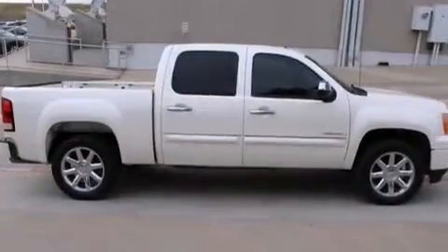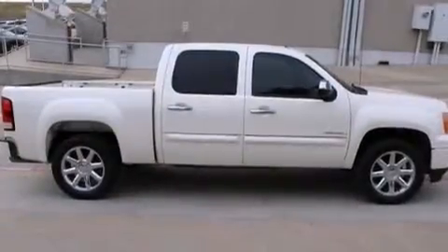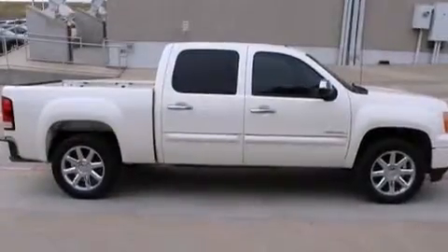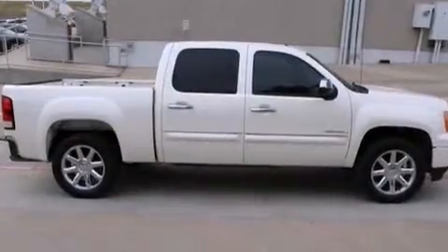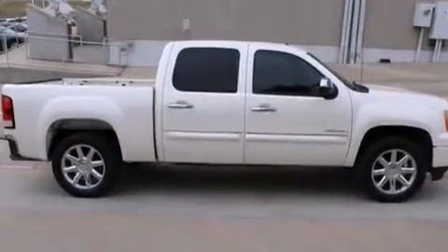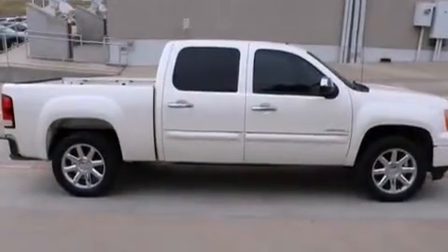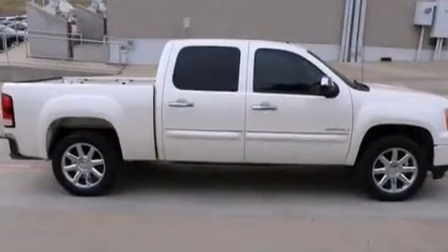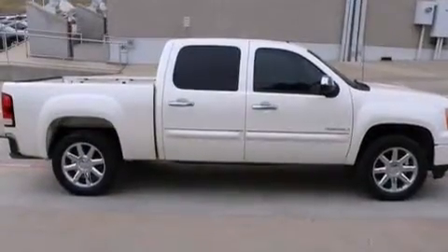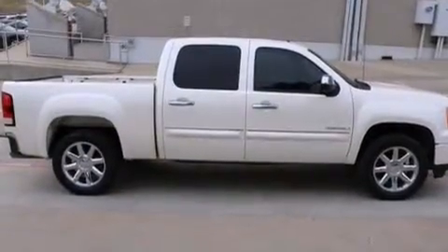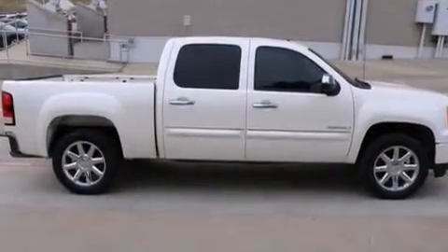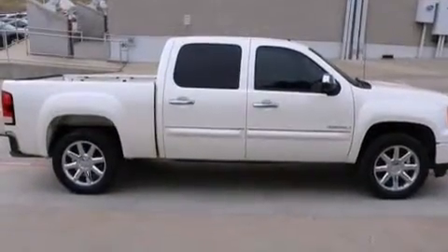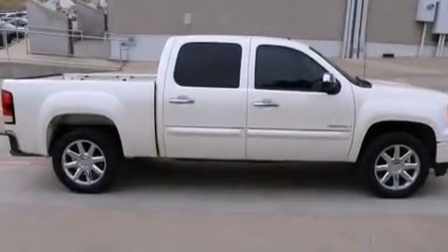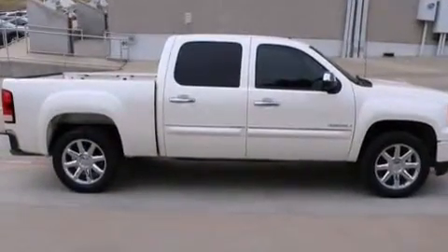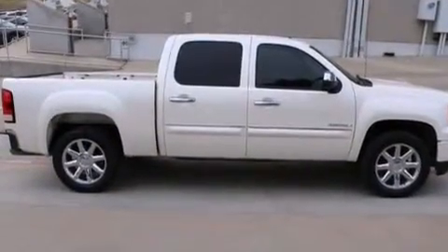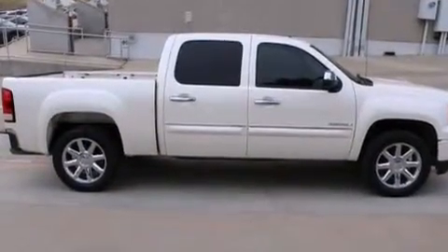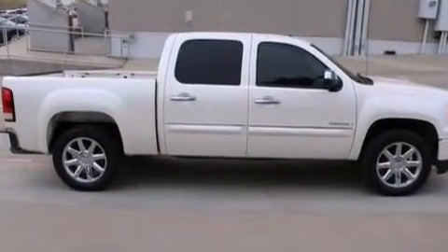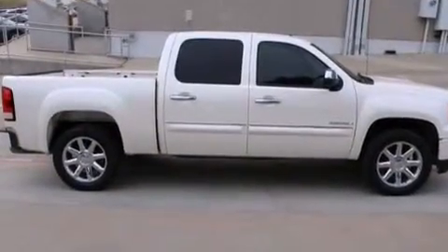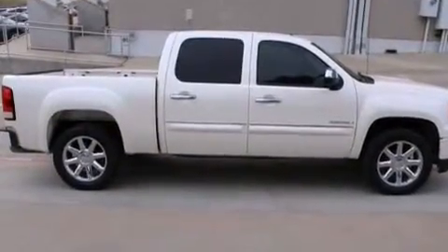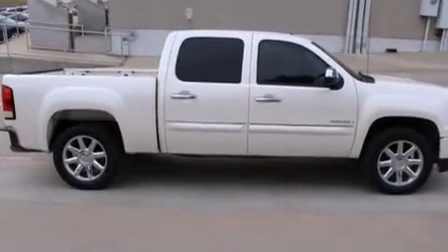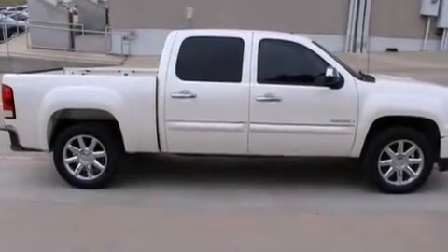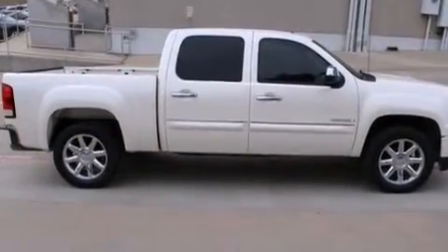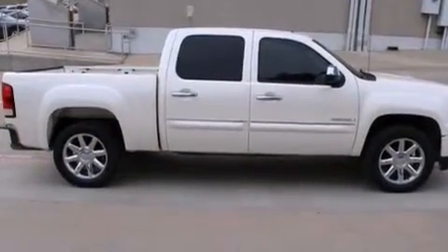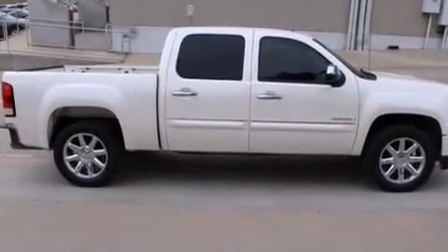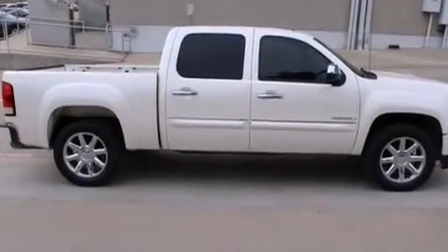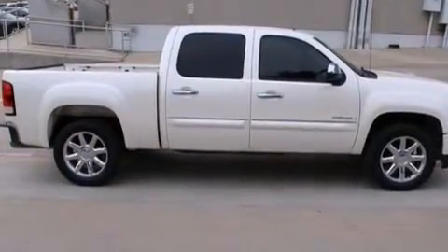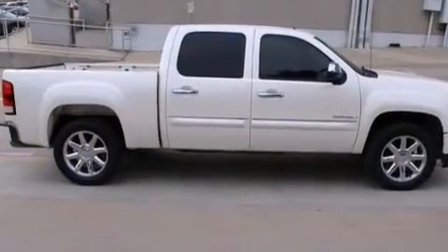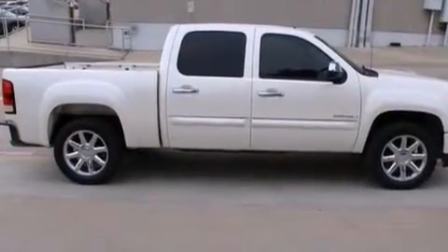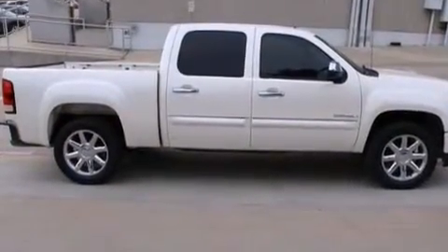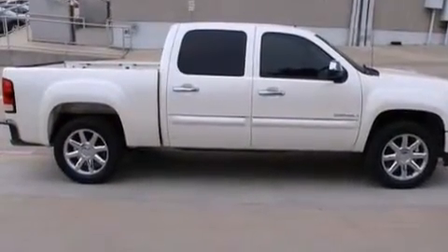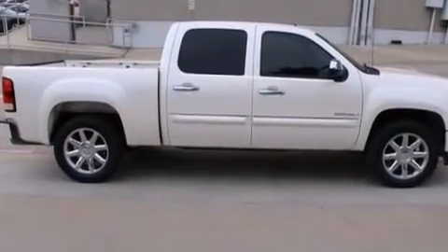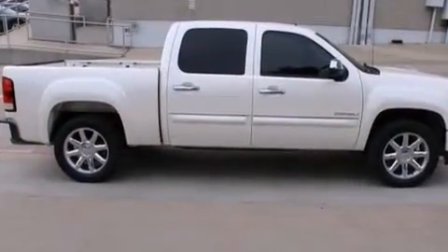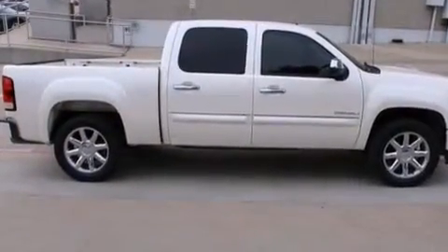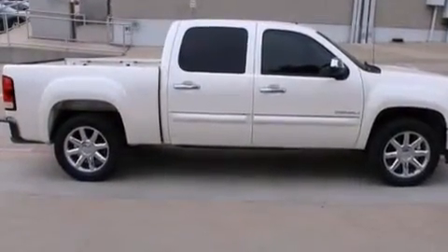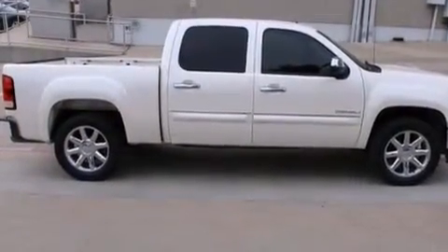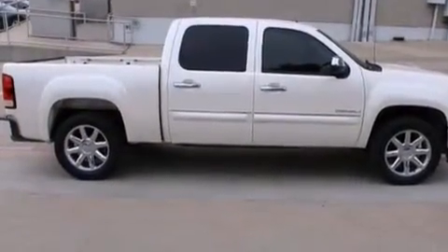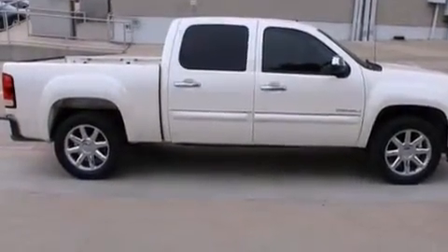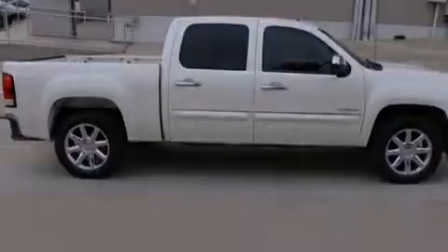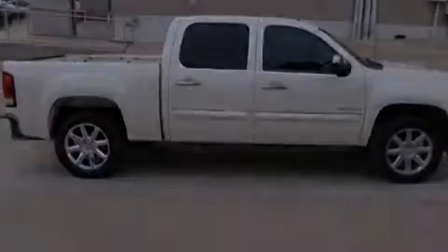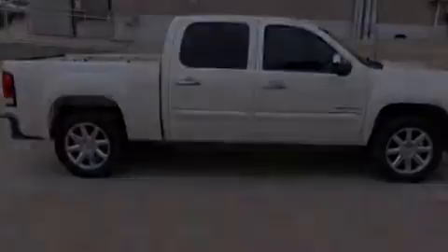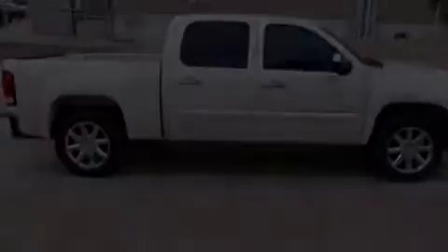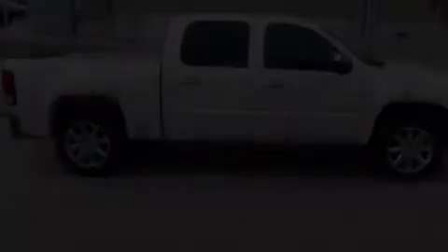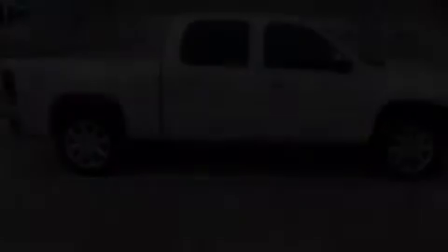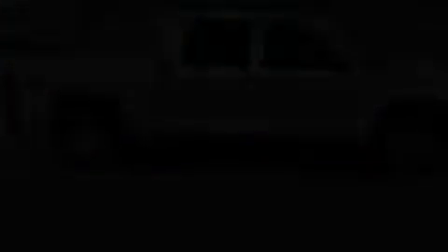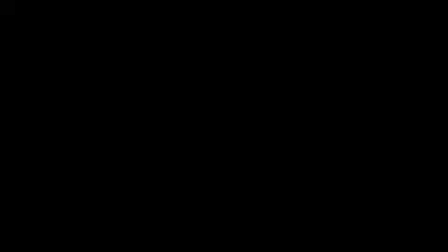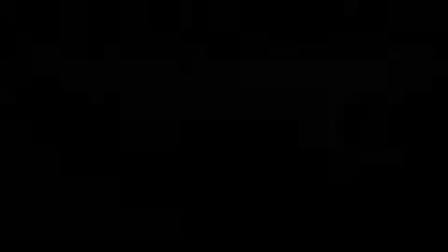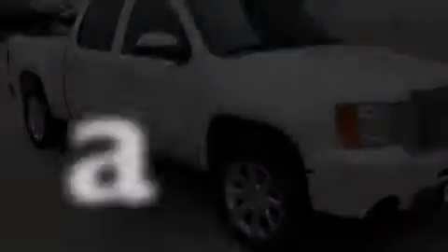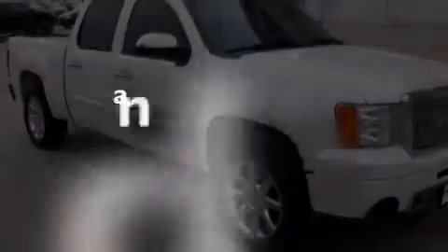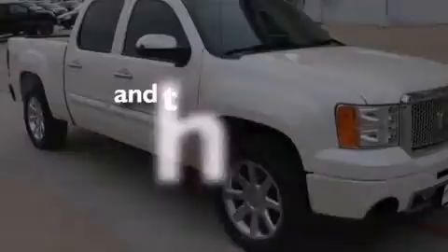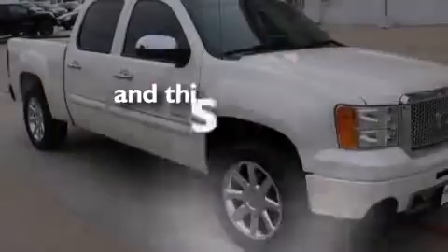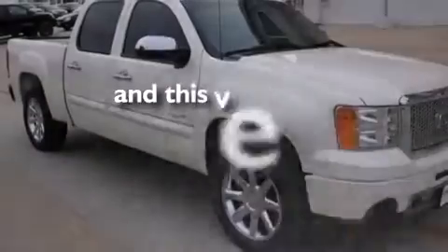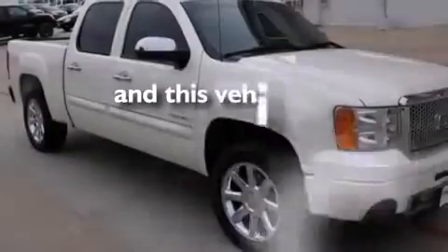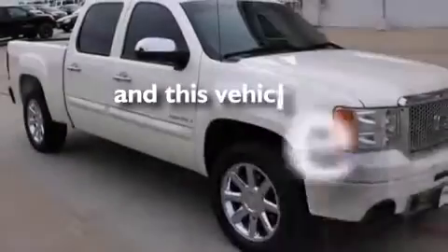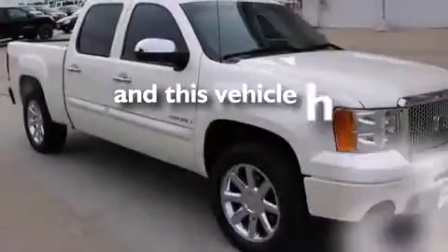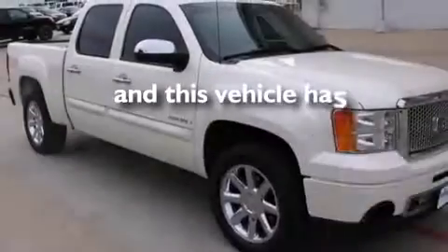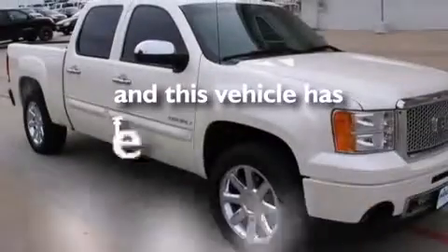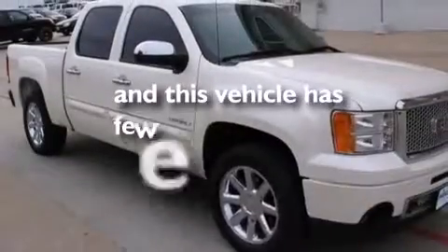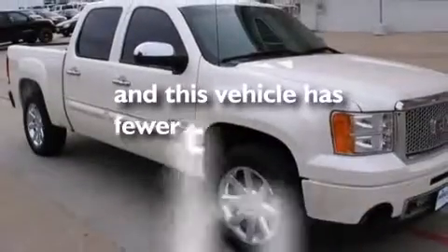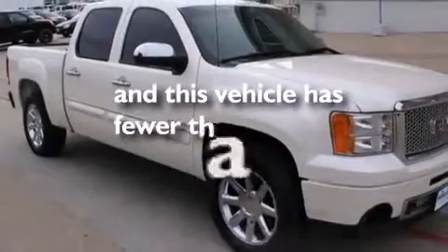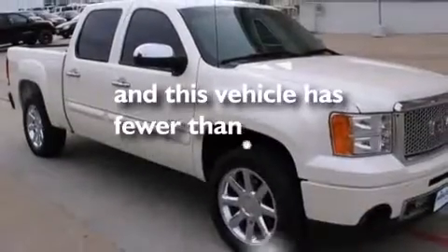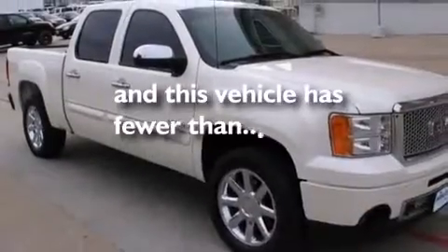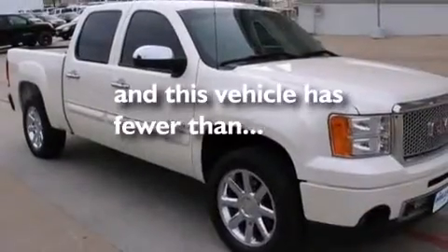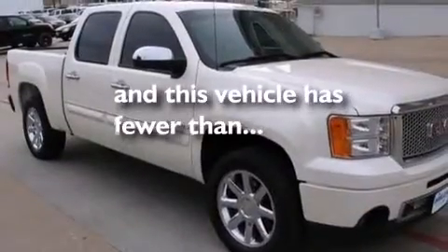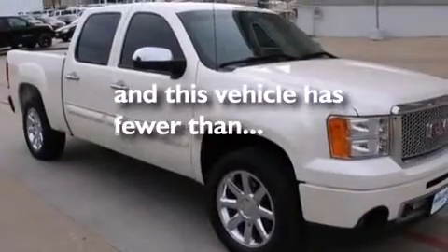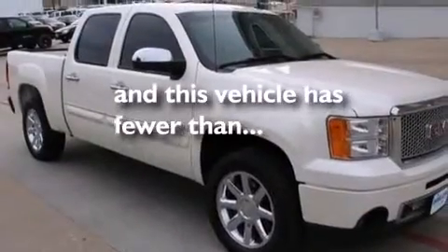Dual power seats, air conditioning with automatic climate control, and this vehicle has fewer than 40,000 miles on the odometer.